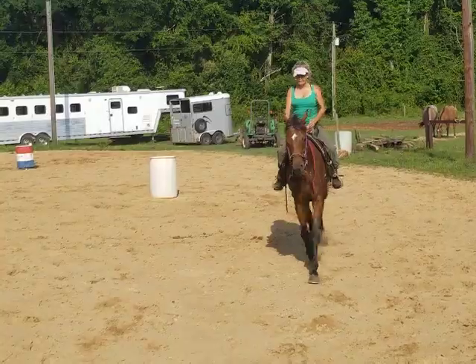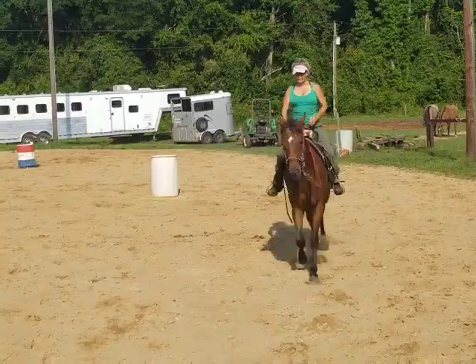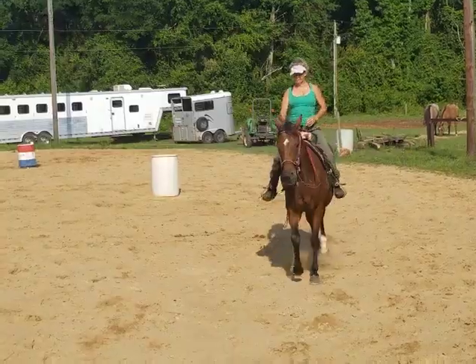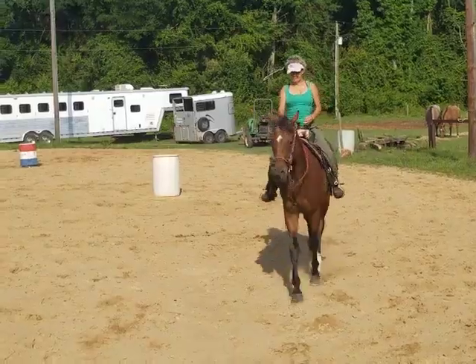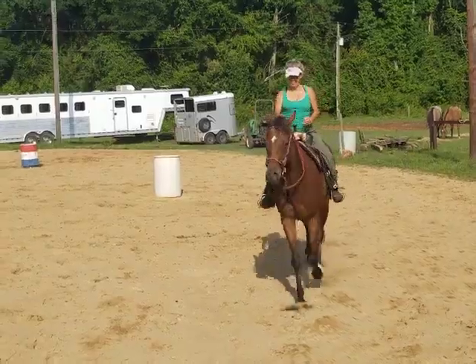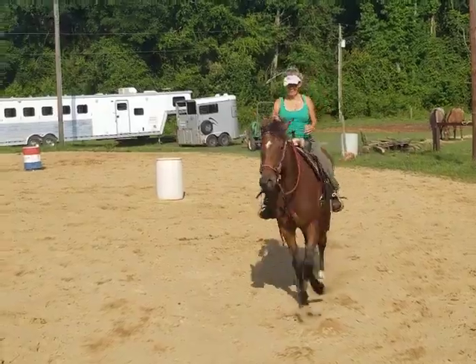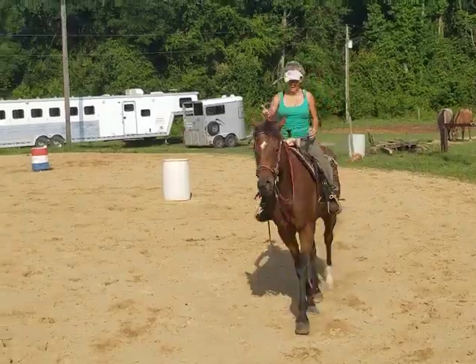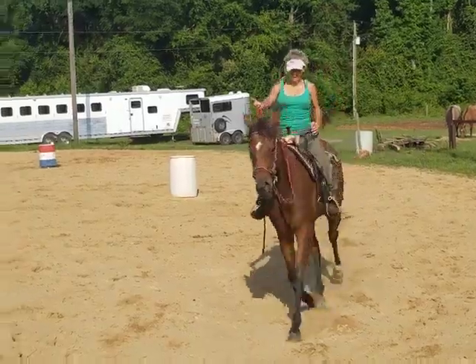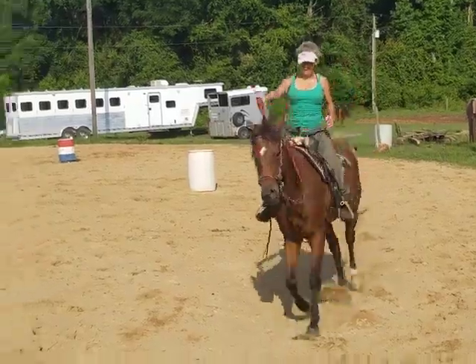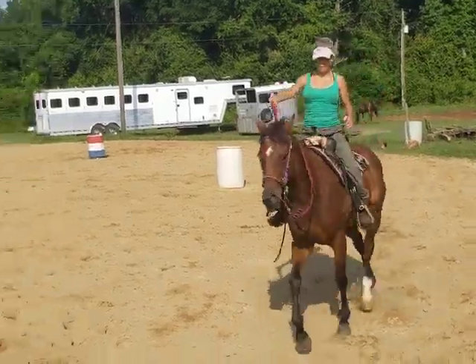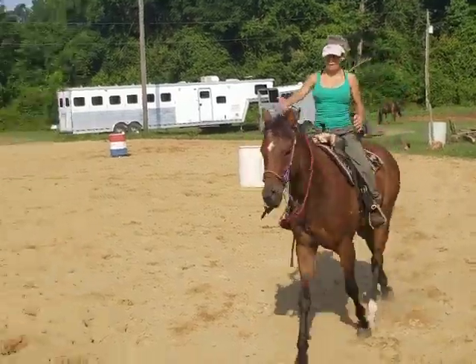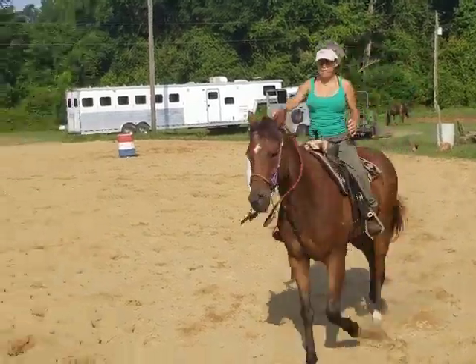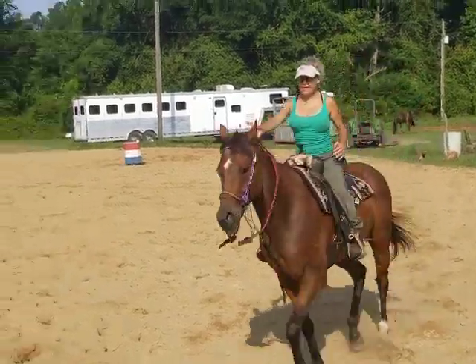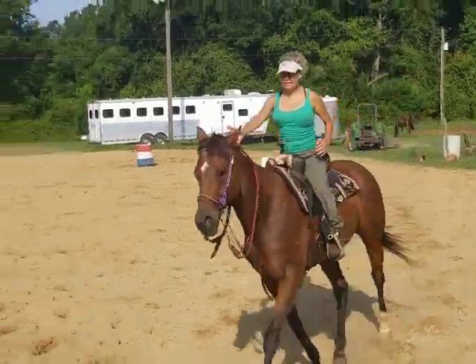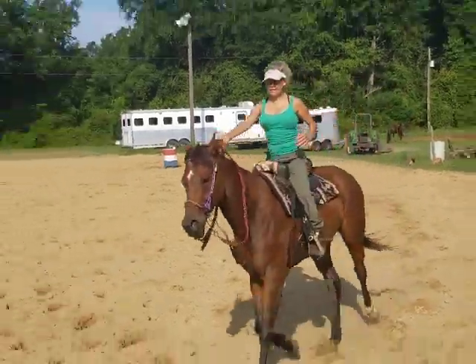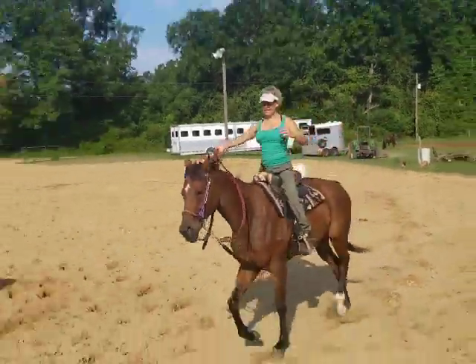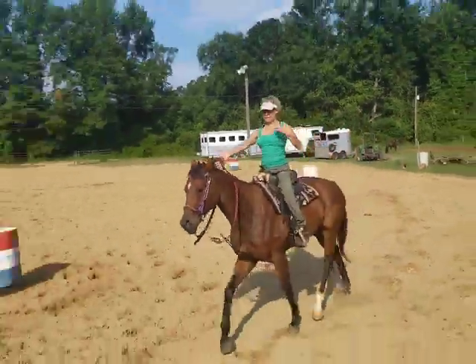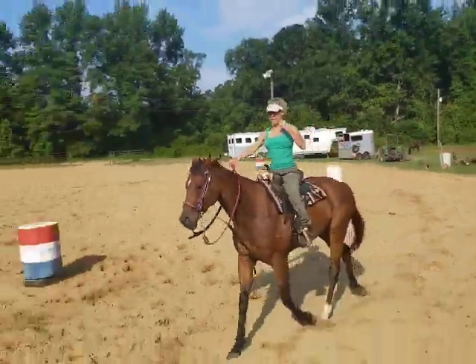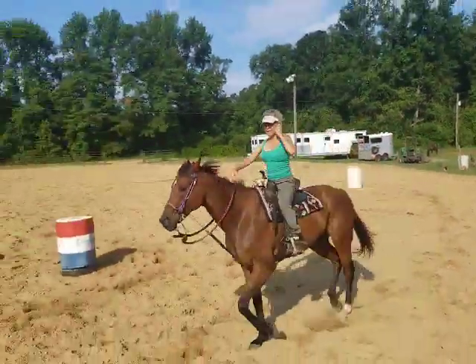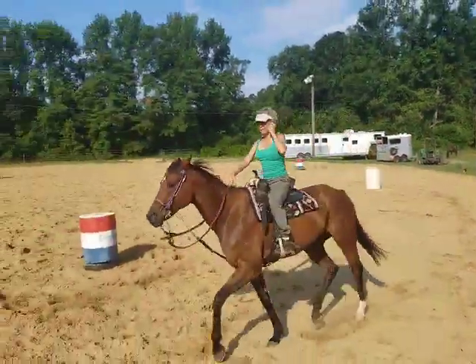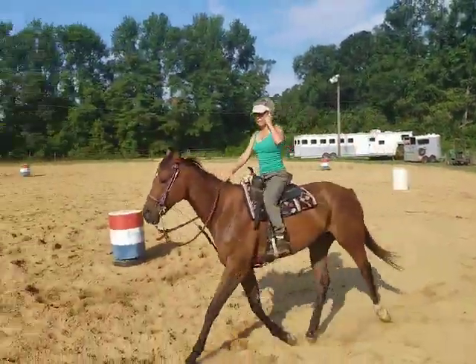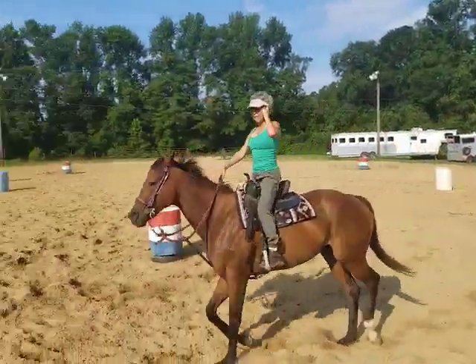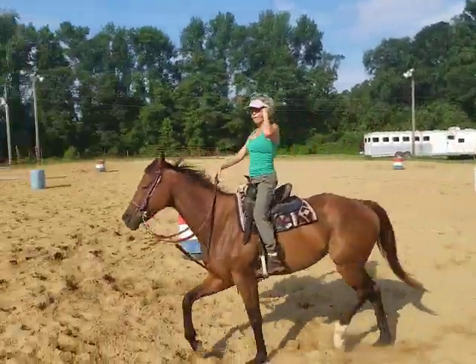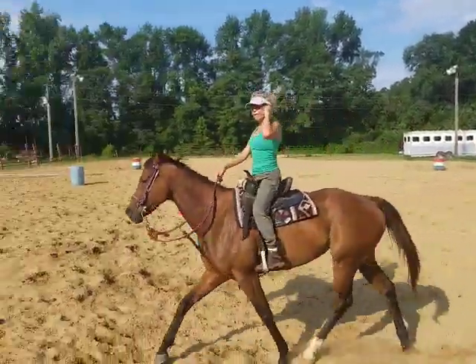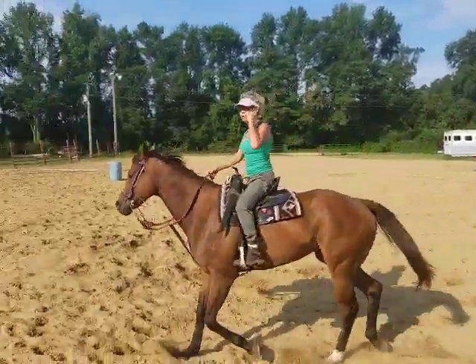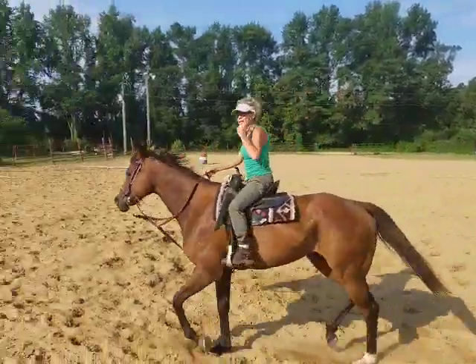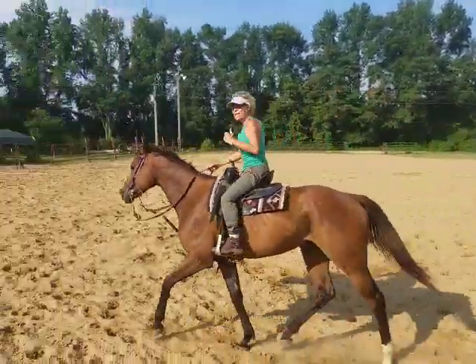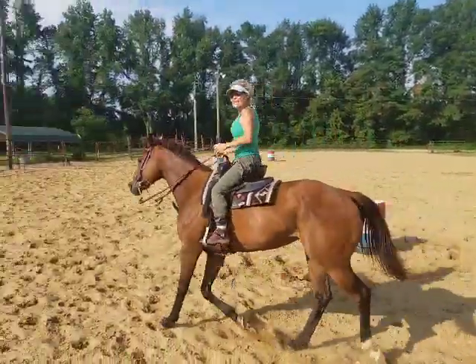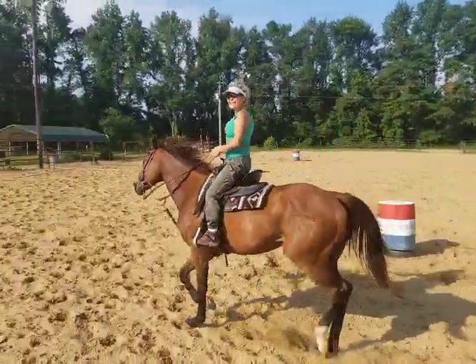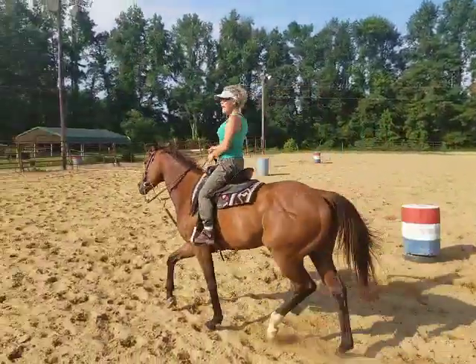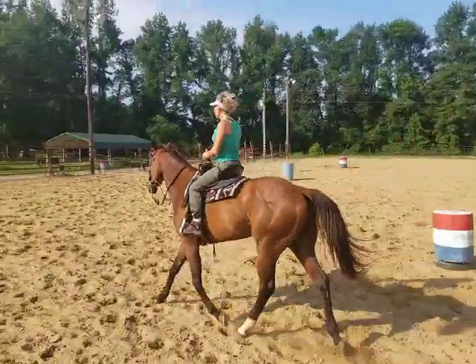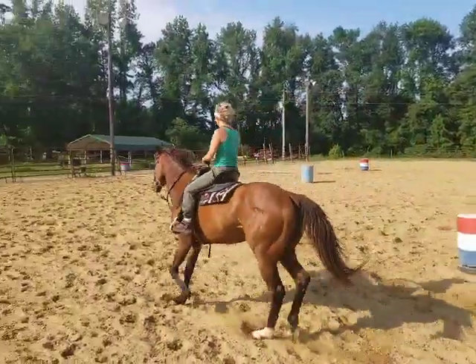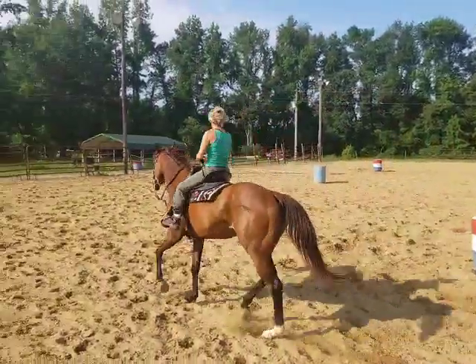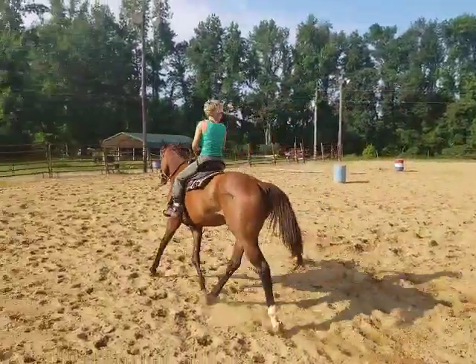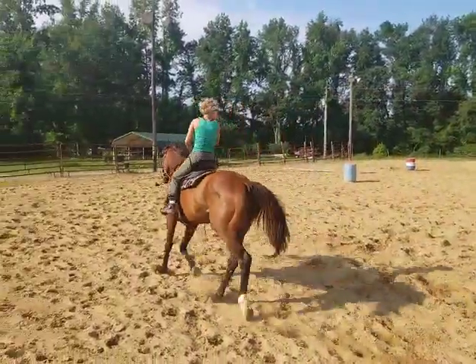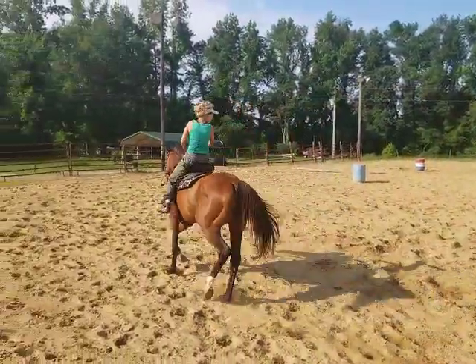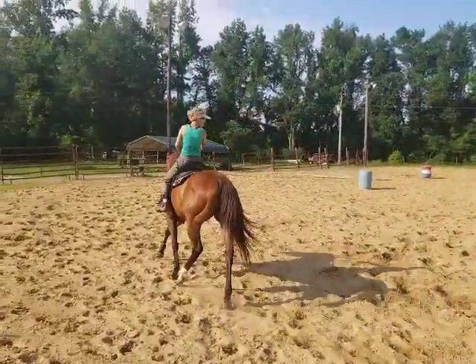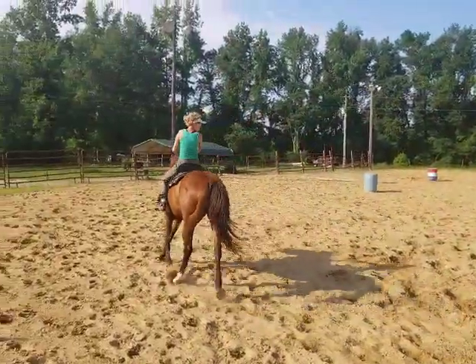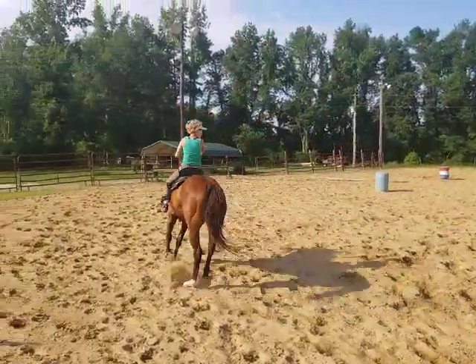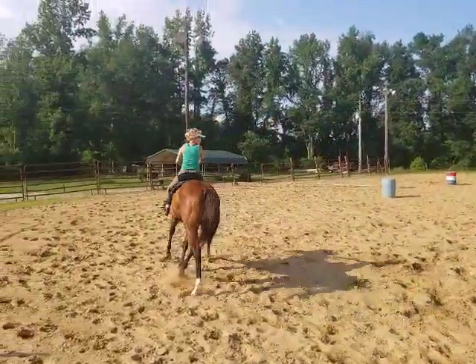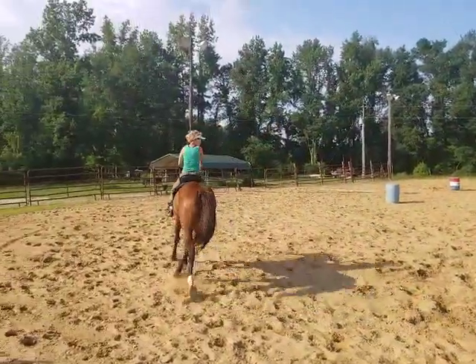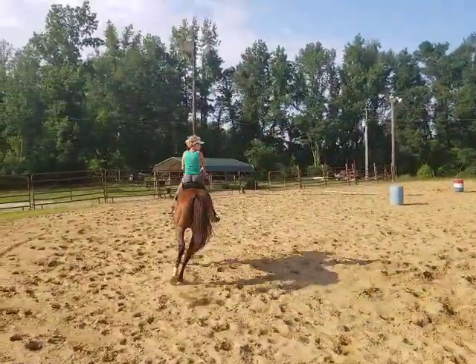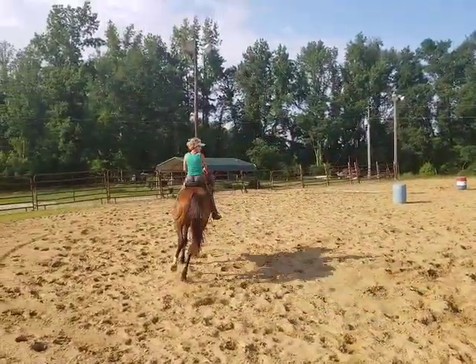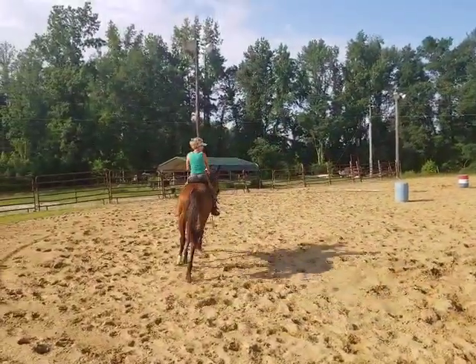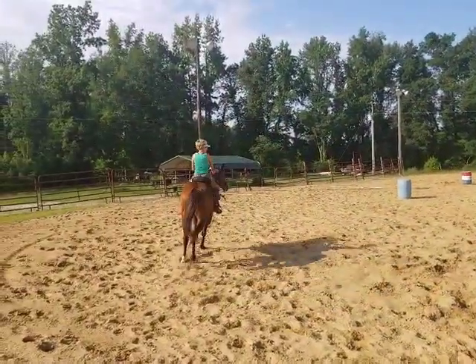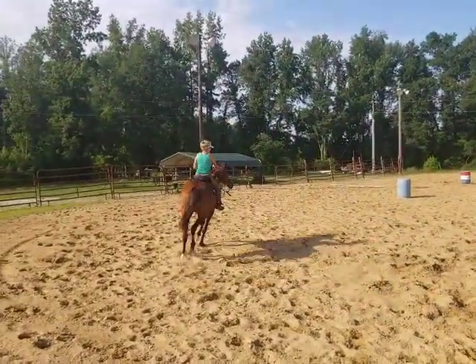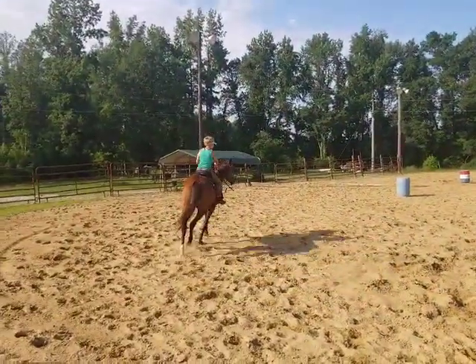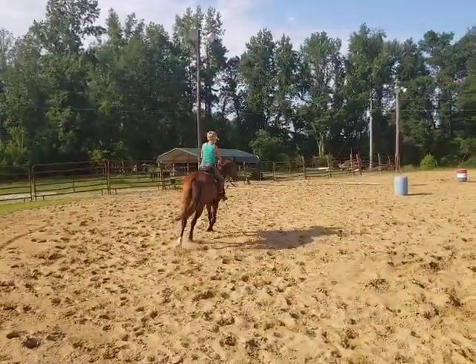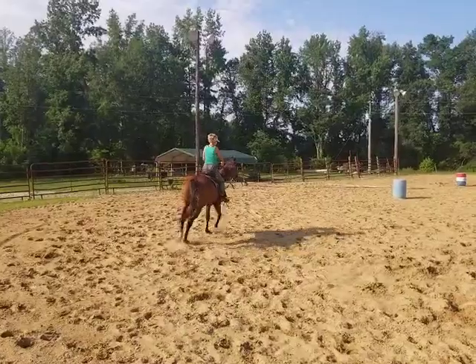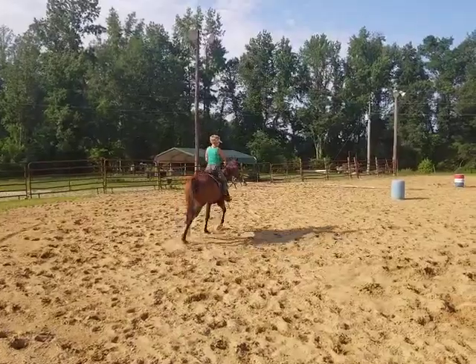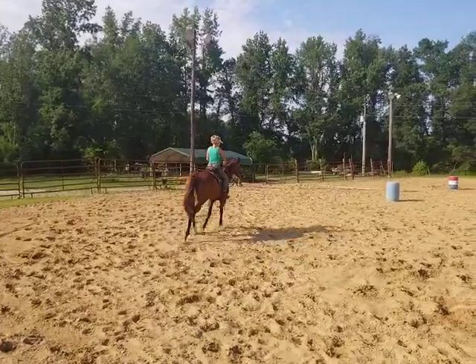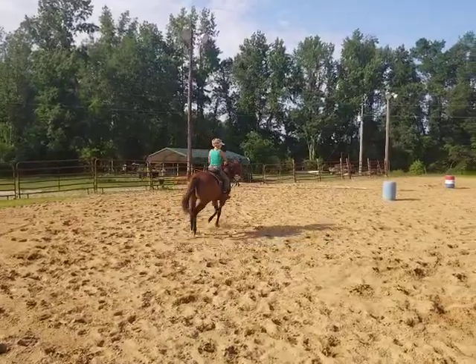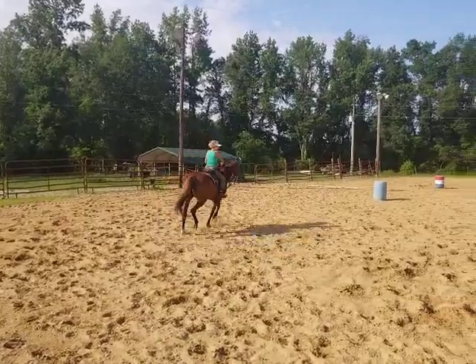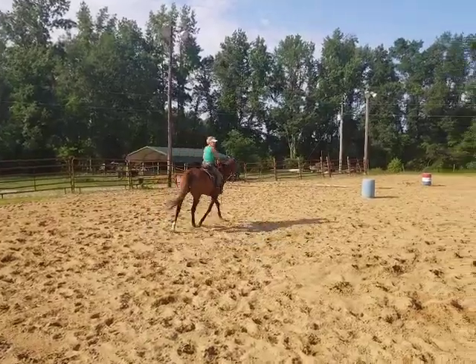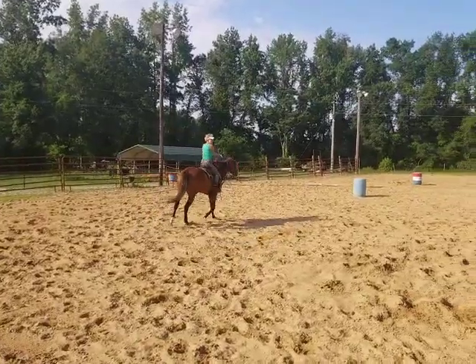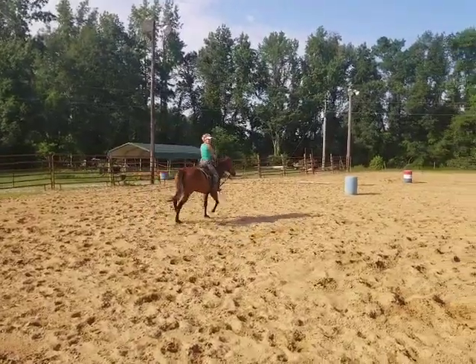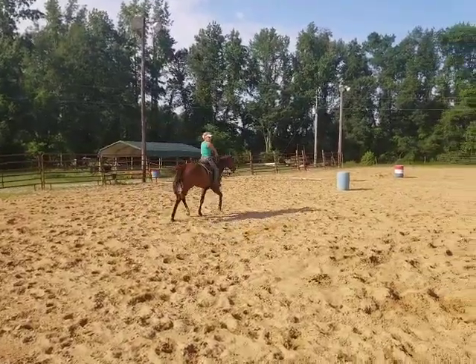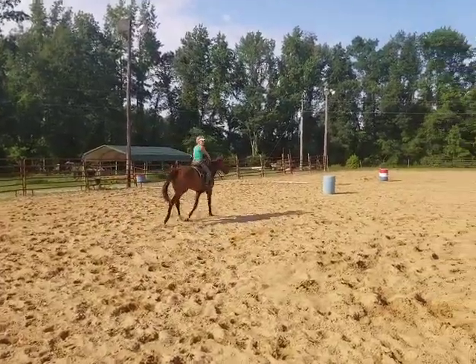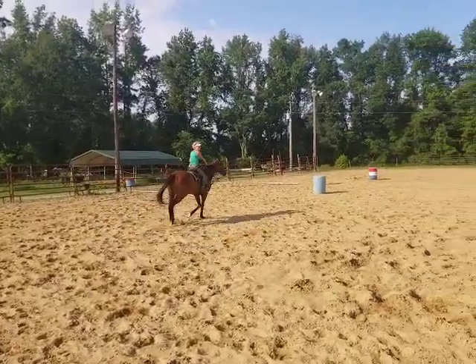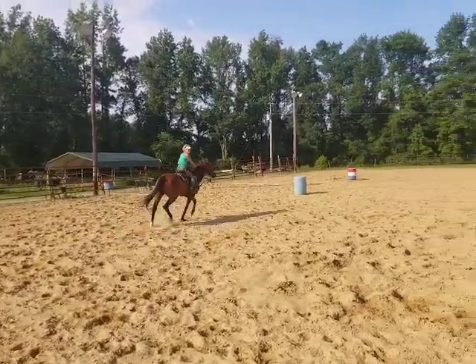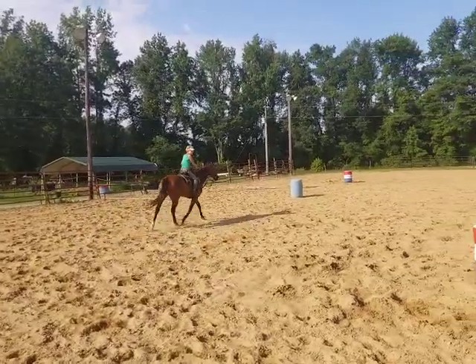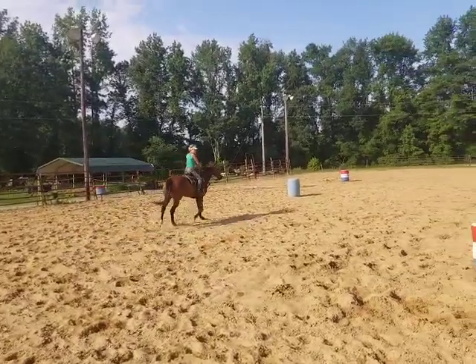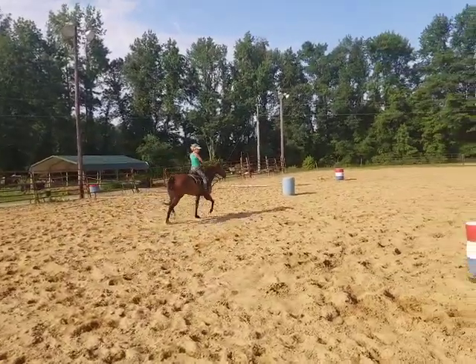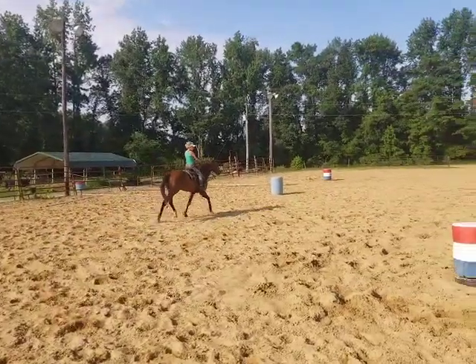Look at my reins — very, very loose. He's not trying to run off with me. Before, he used to.